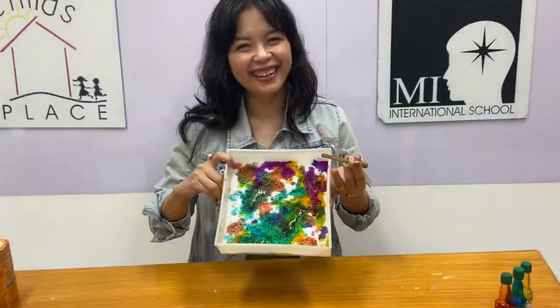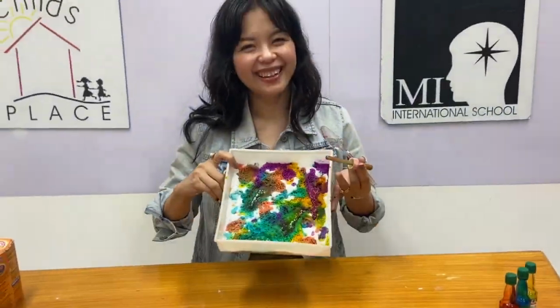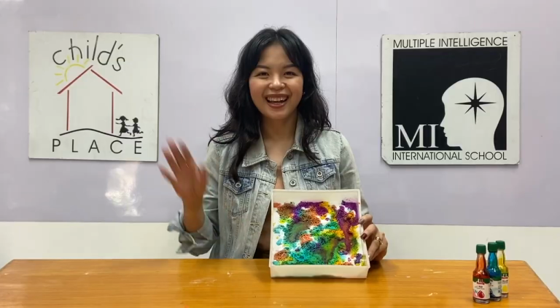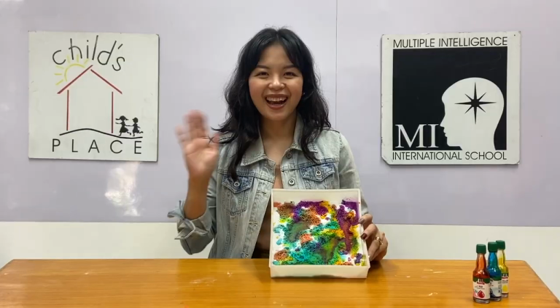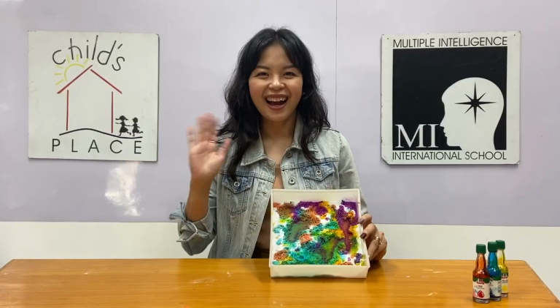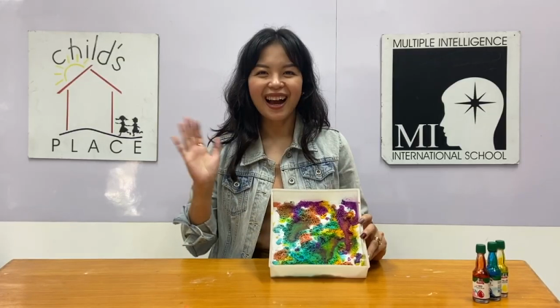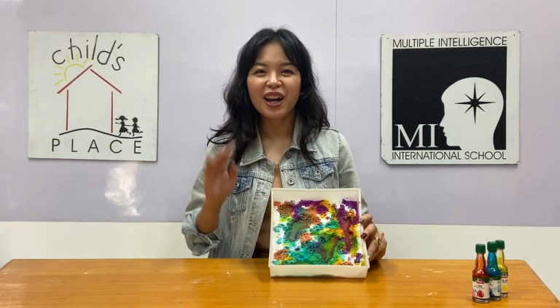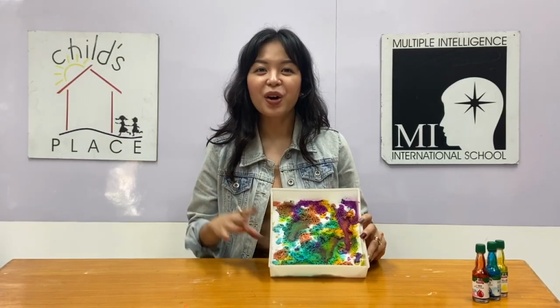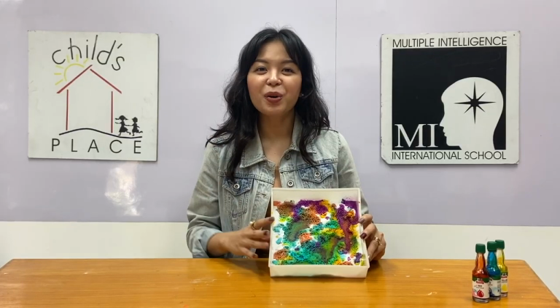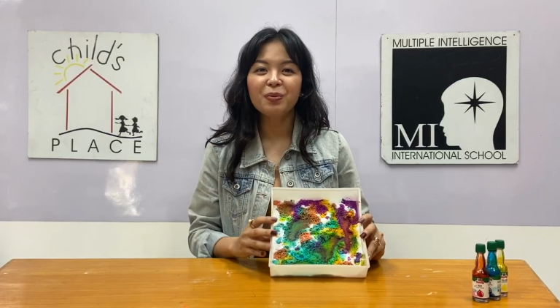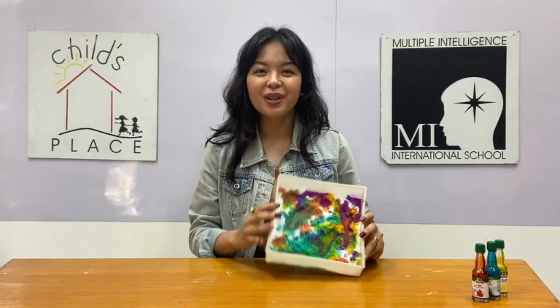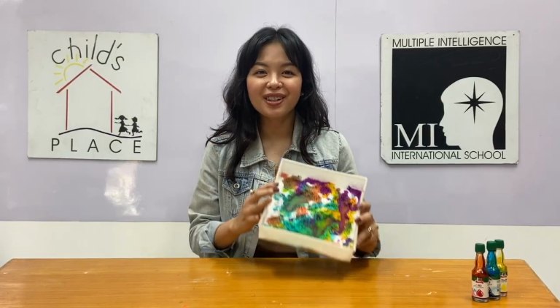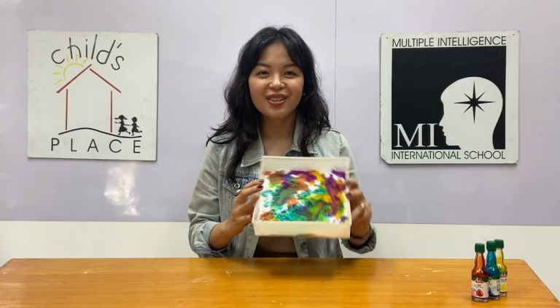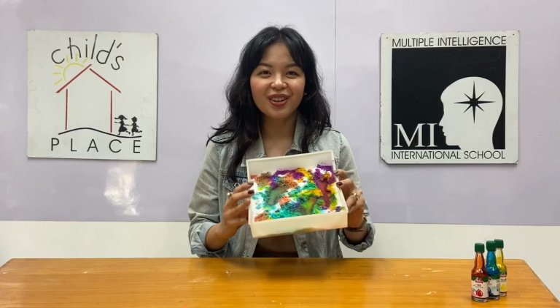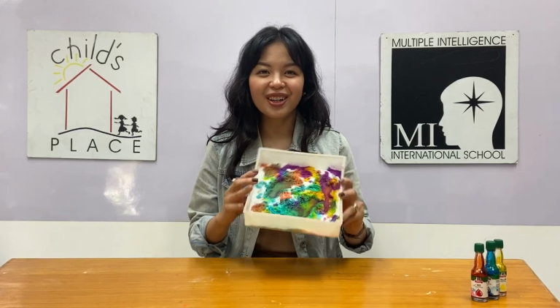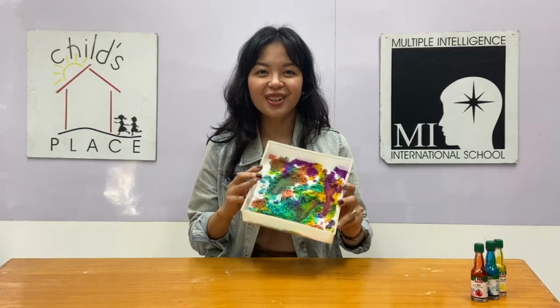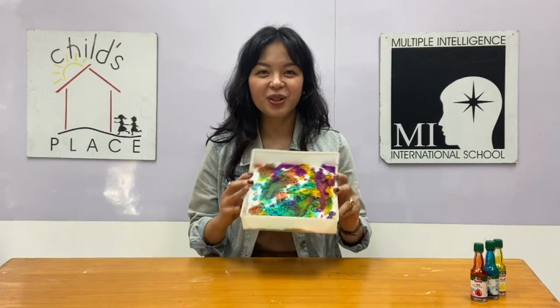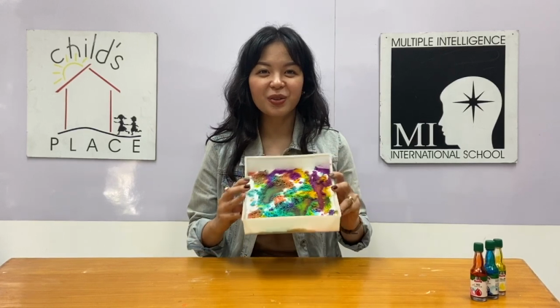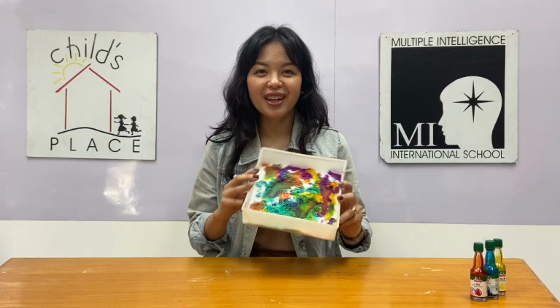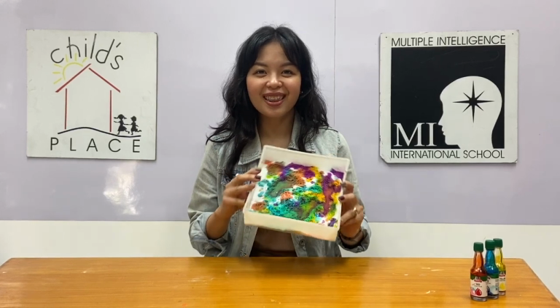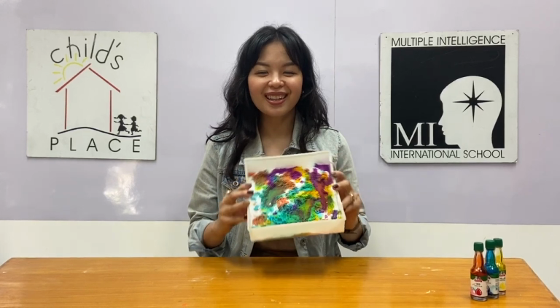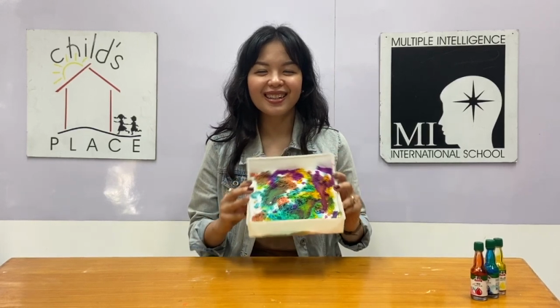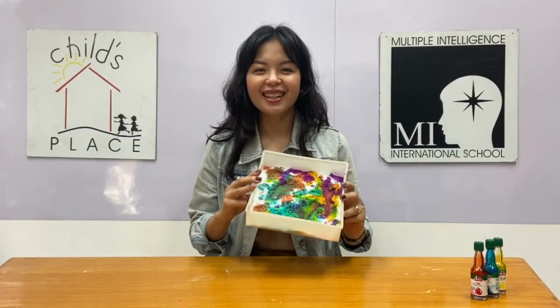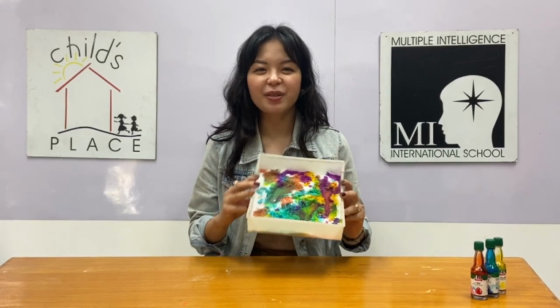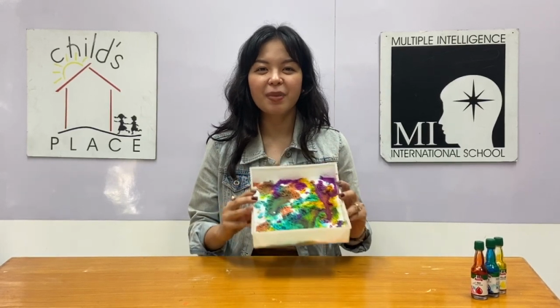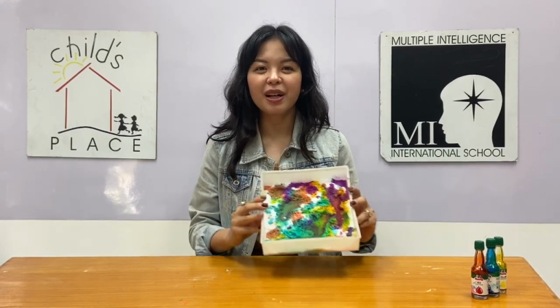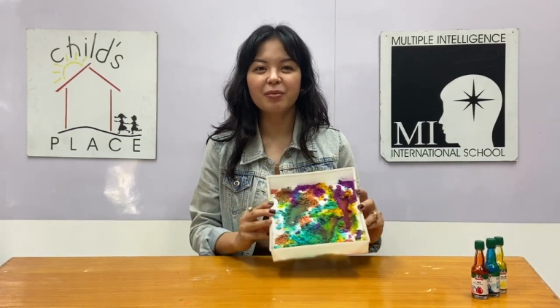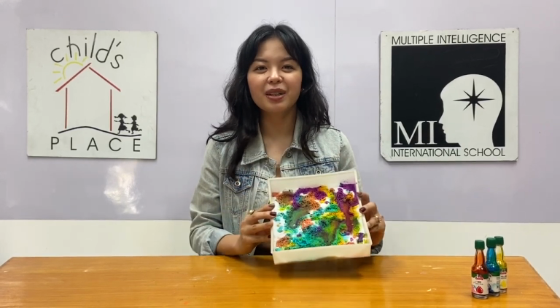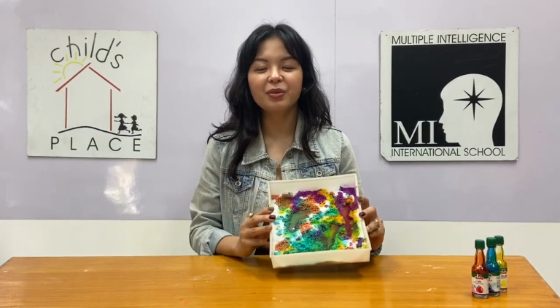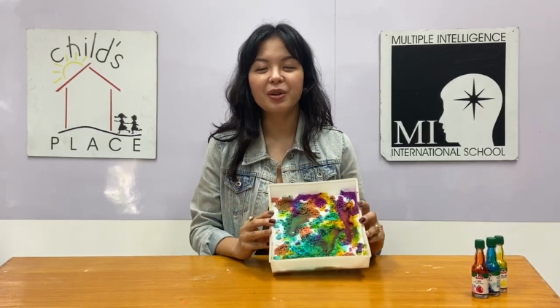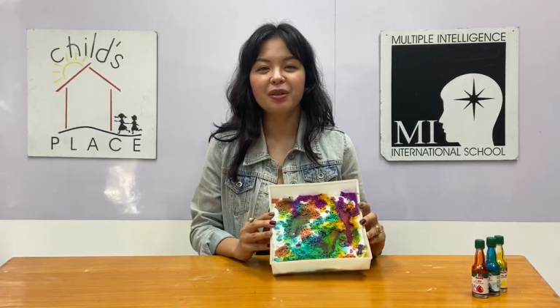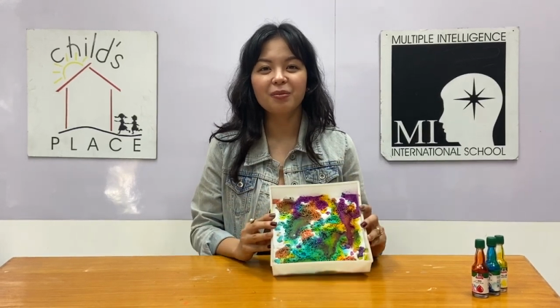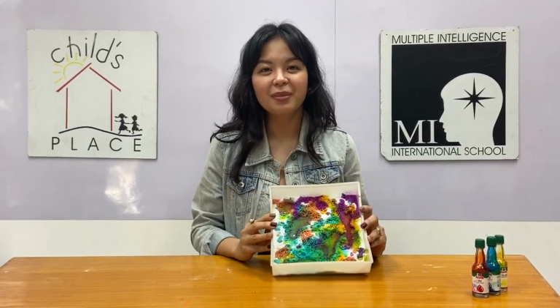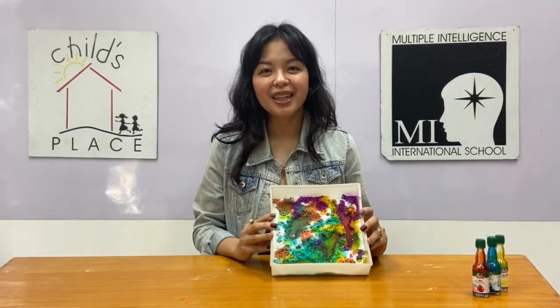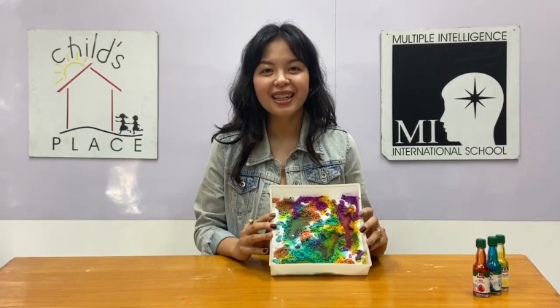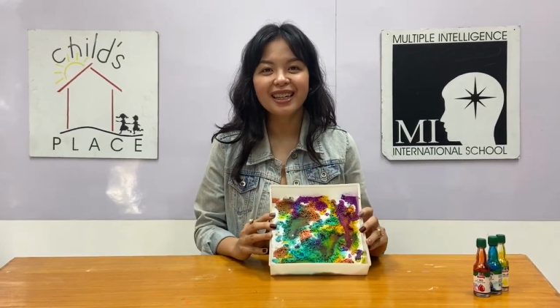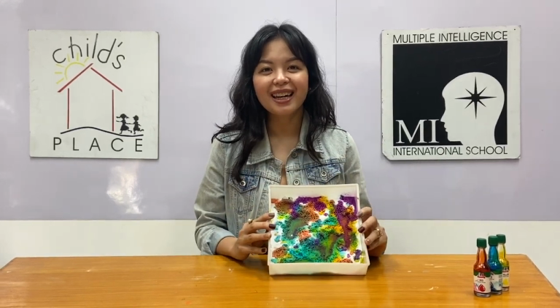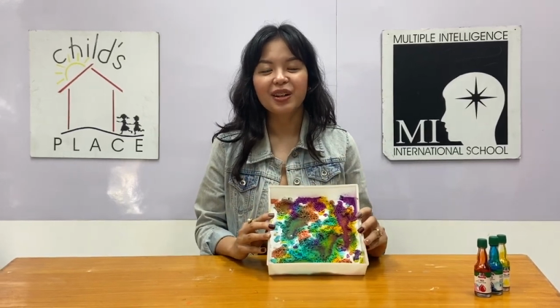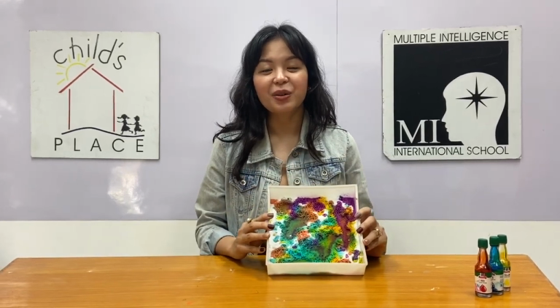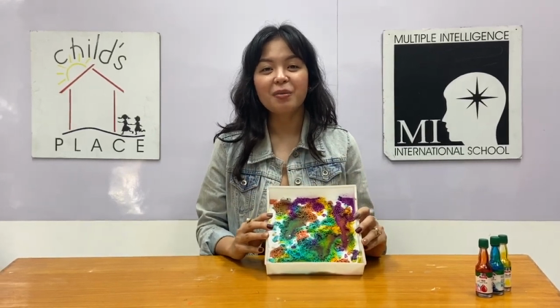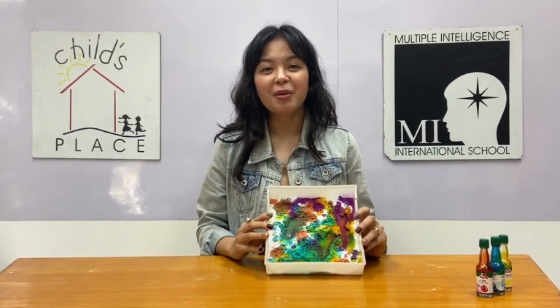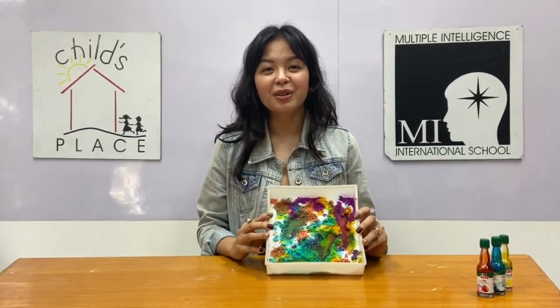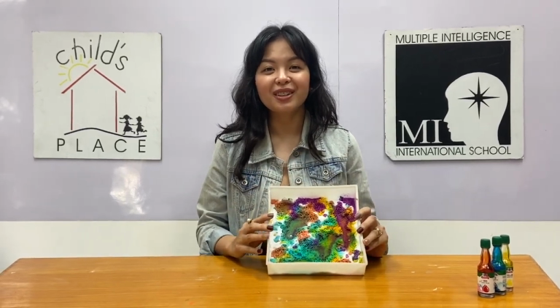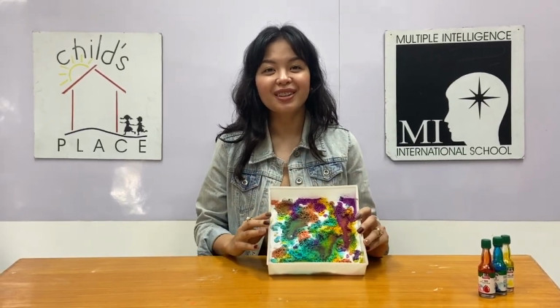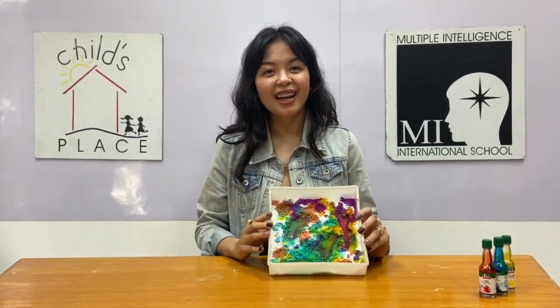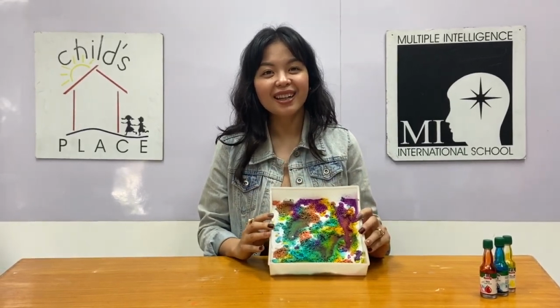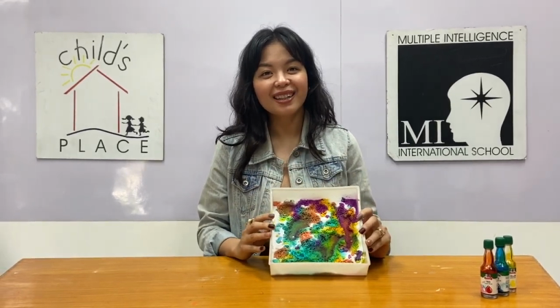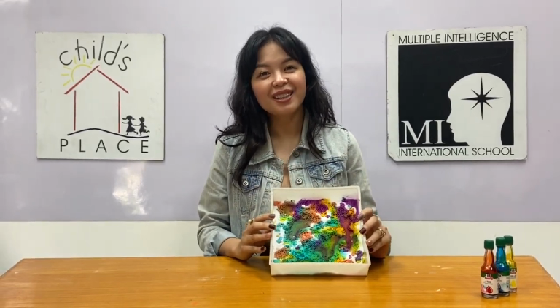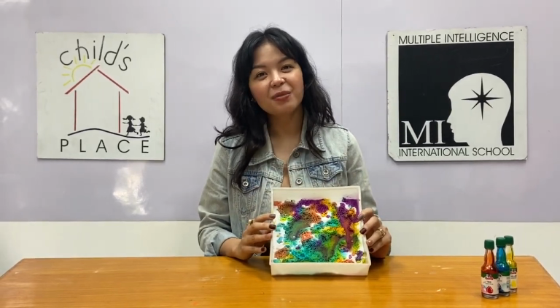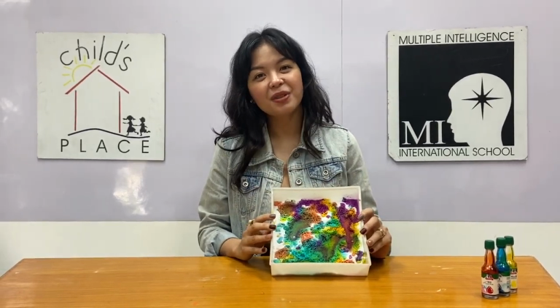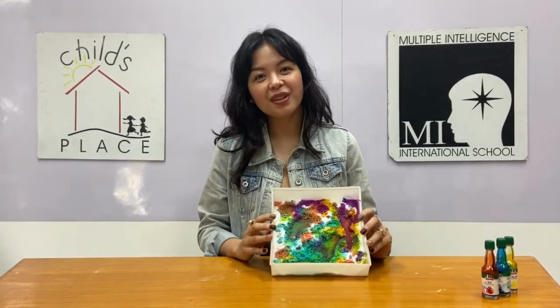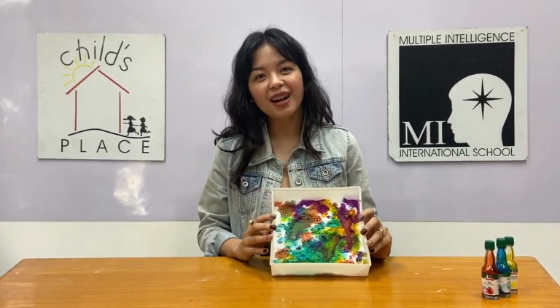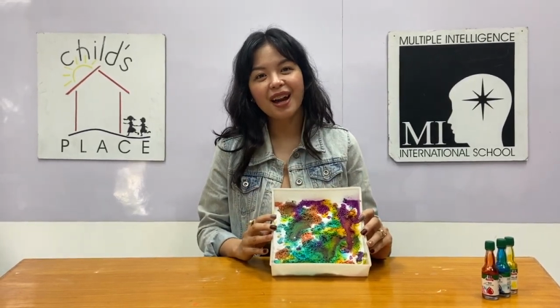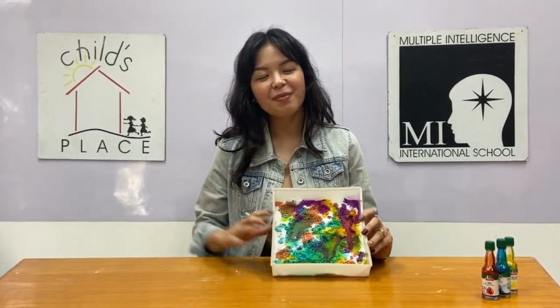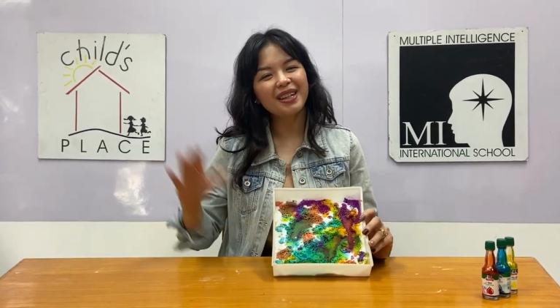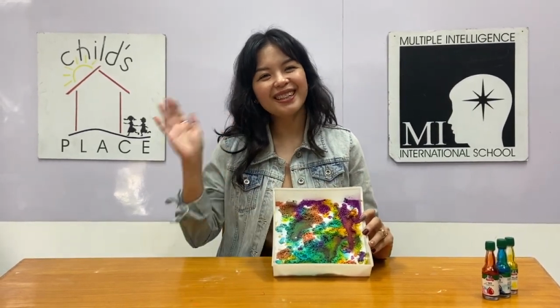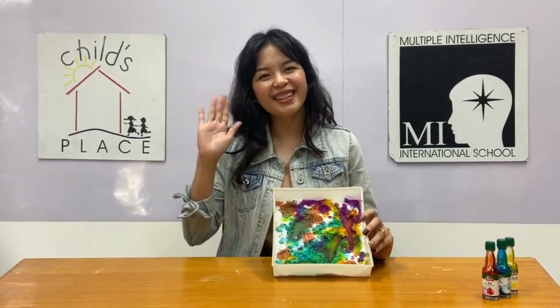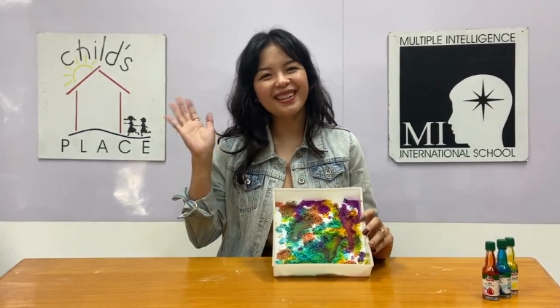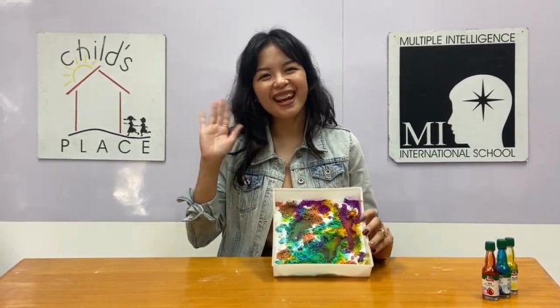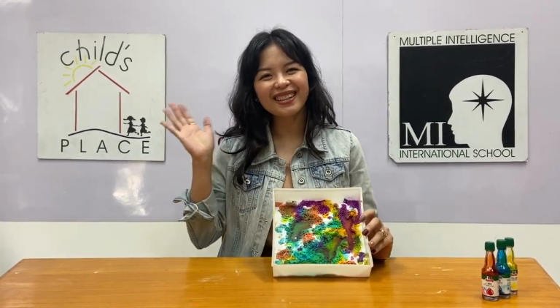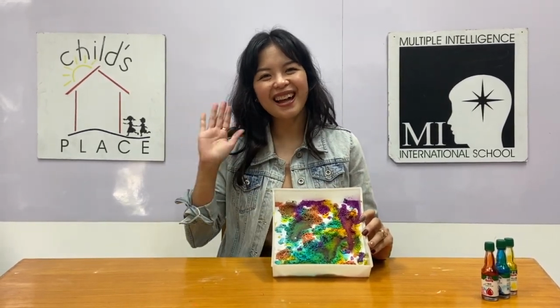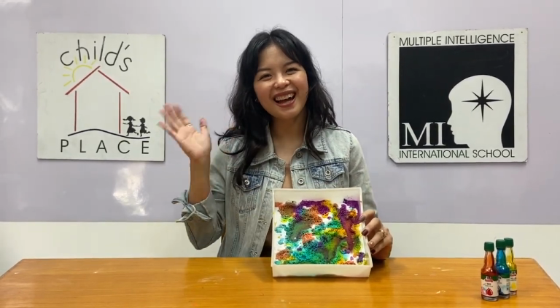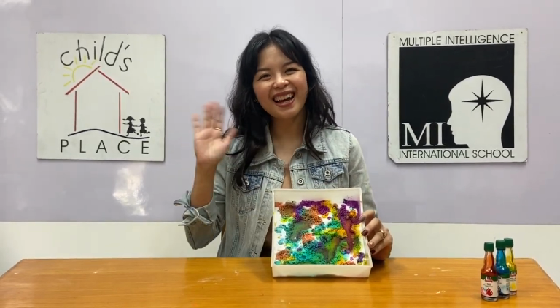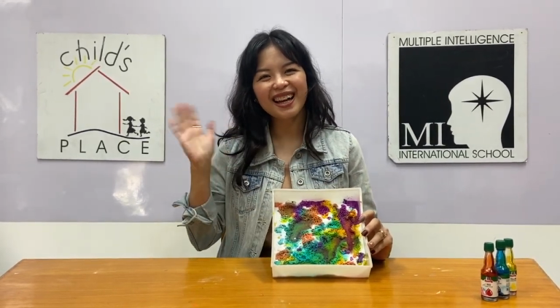I hope you enjoyed doing this experiment with me. Remember to like and subscribe and see you next time! Bye!